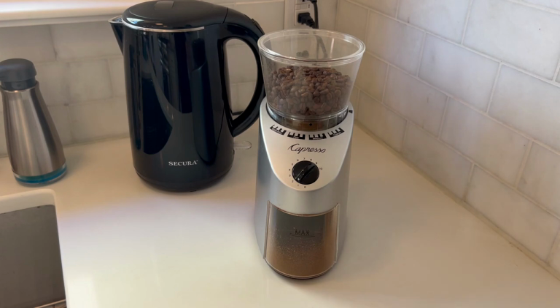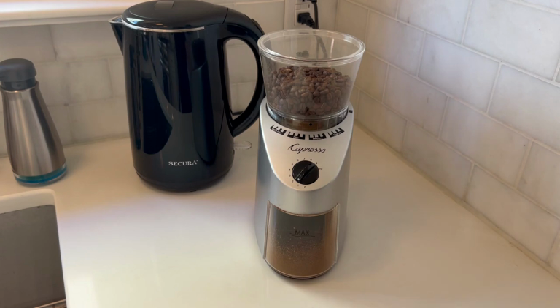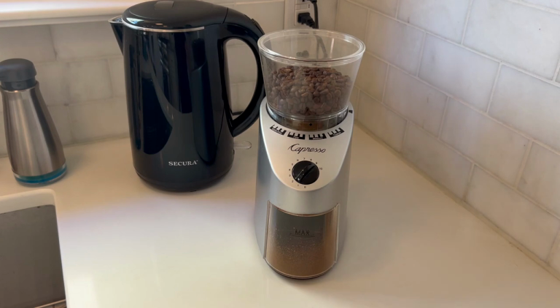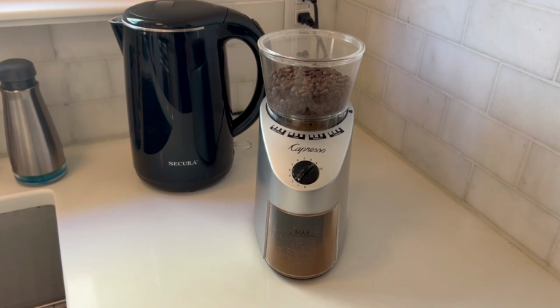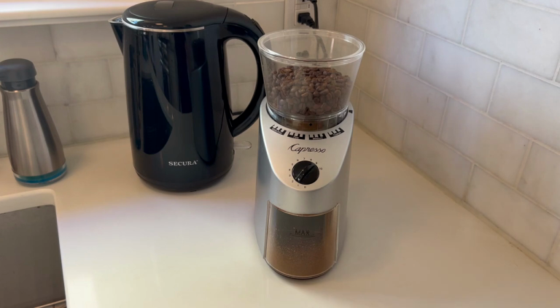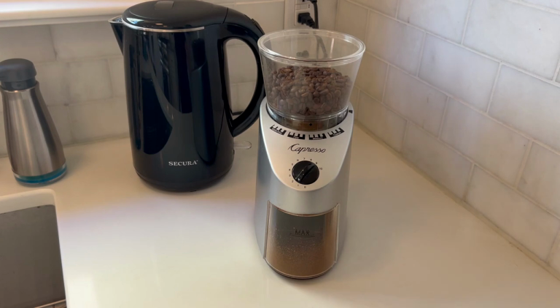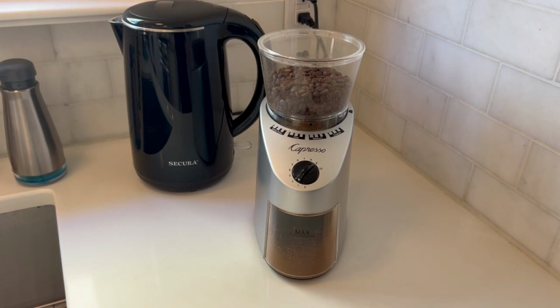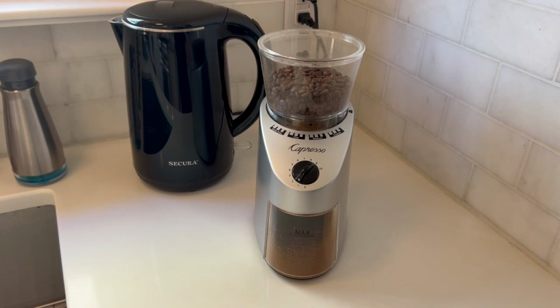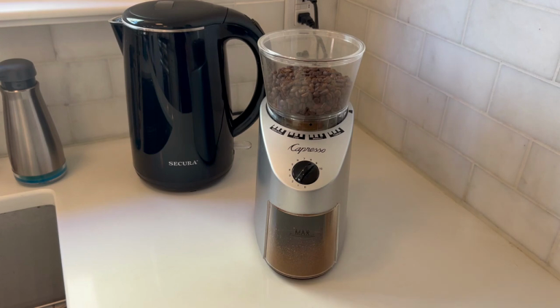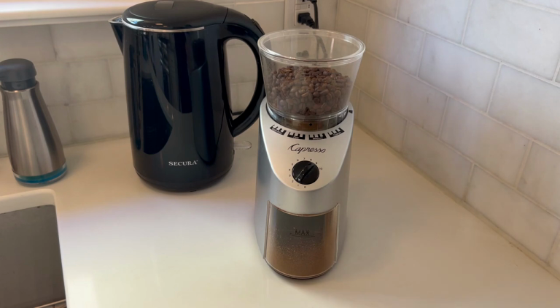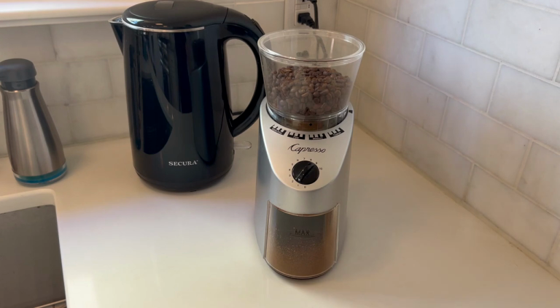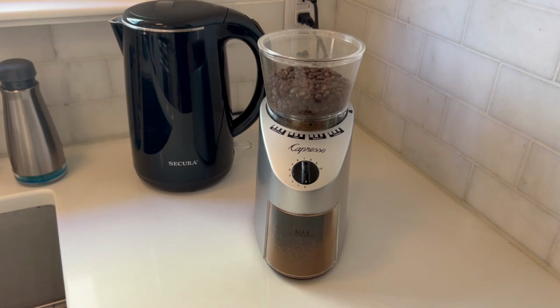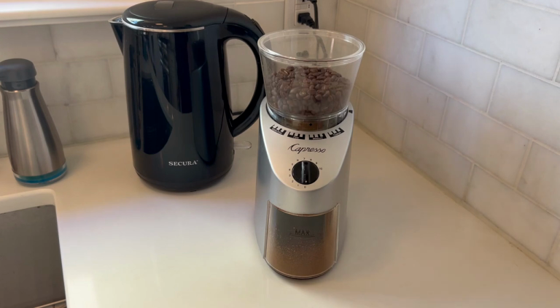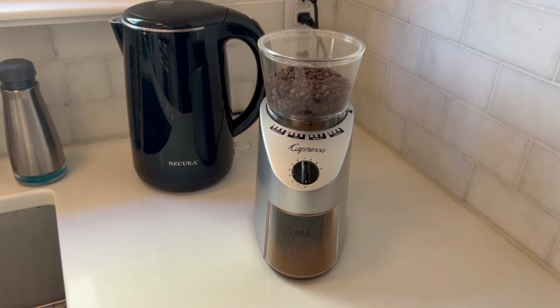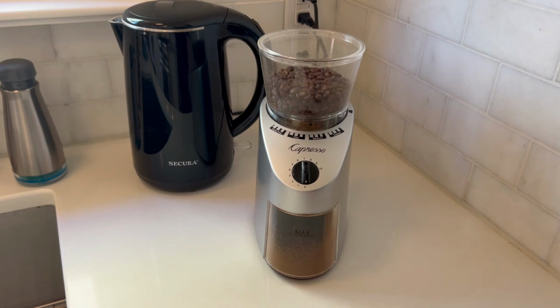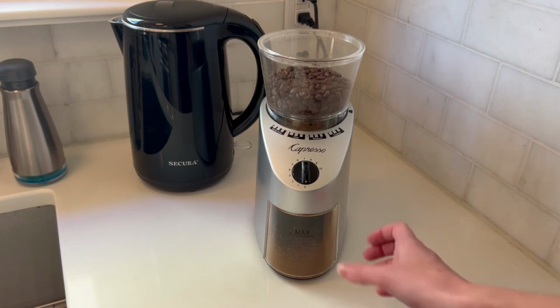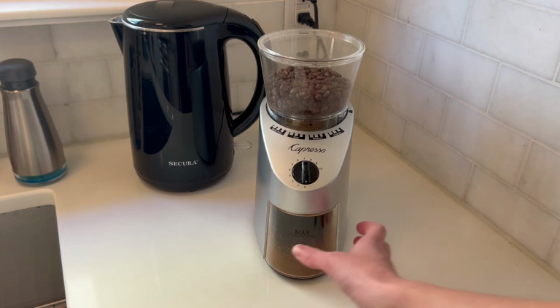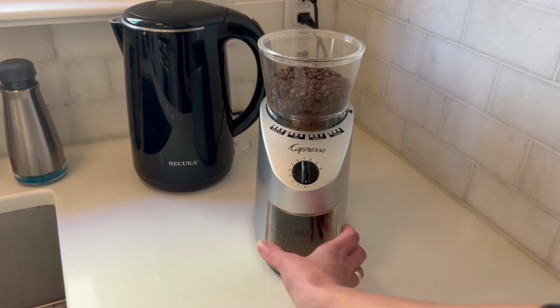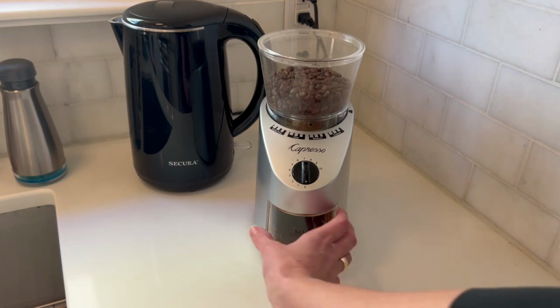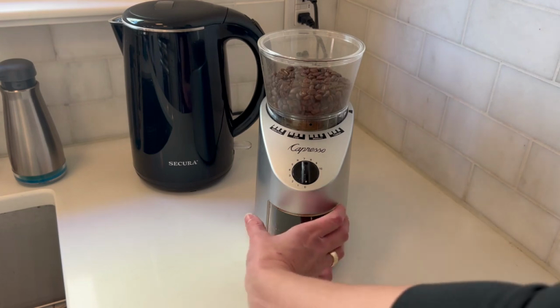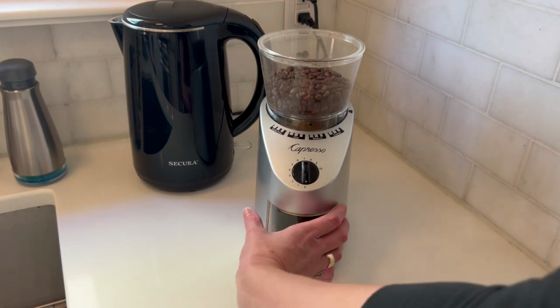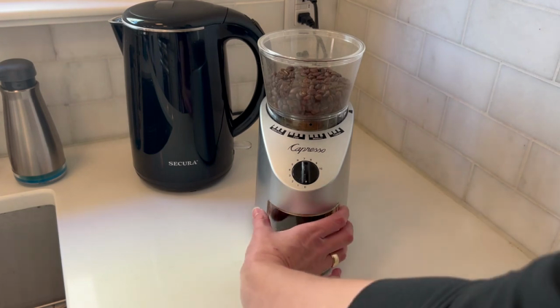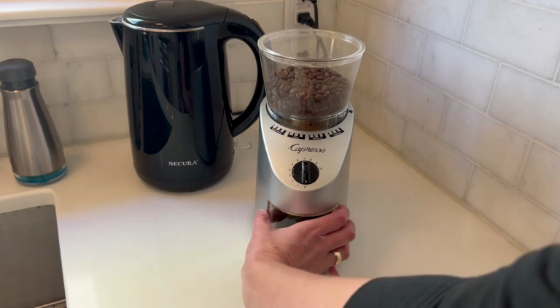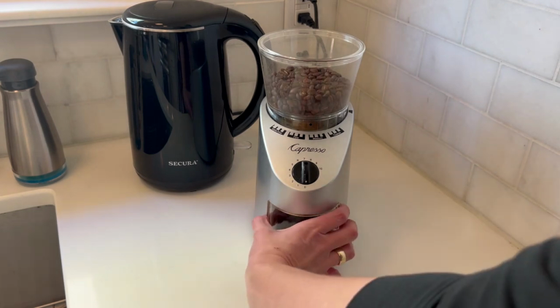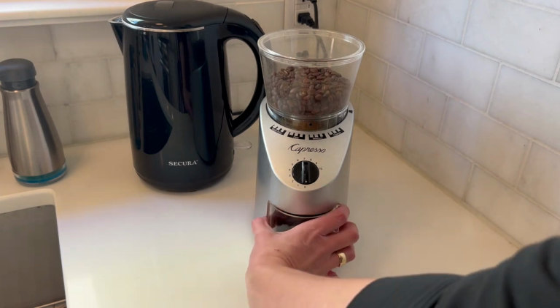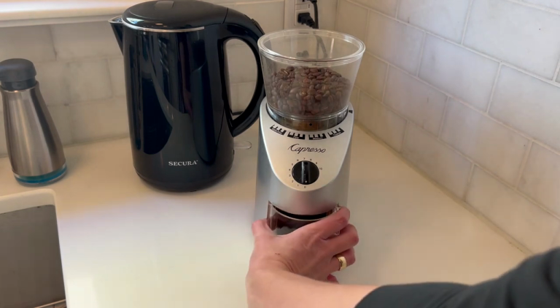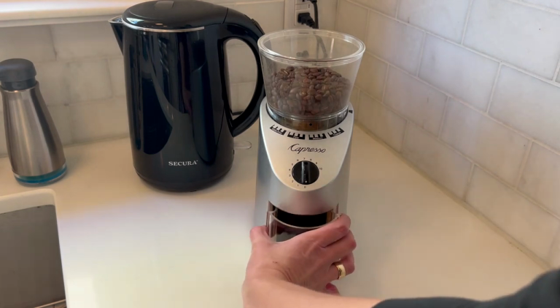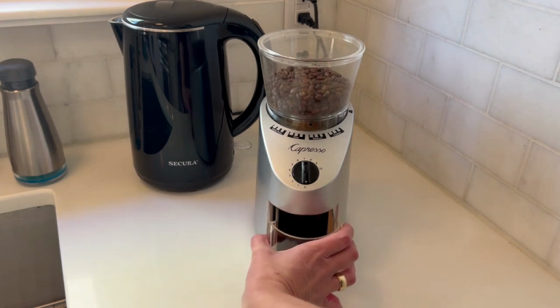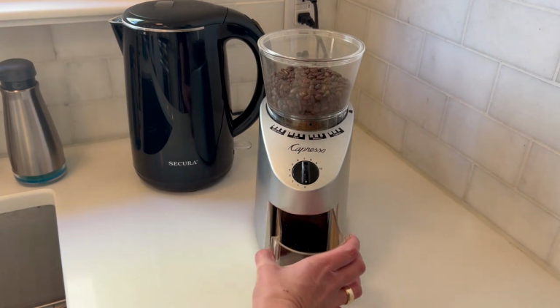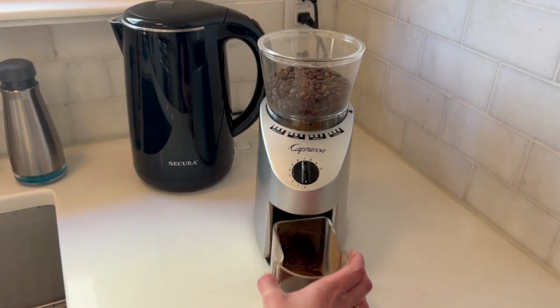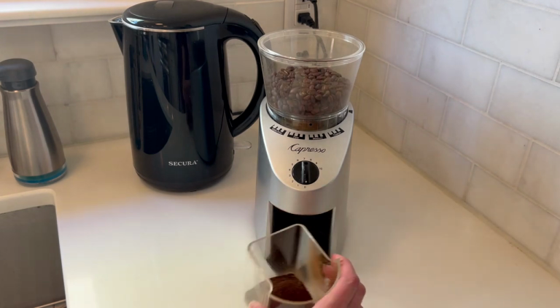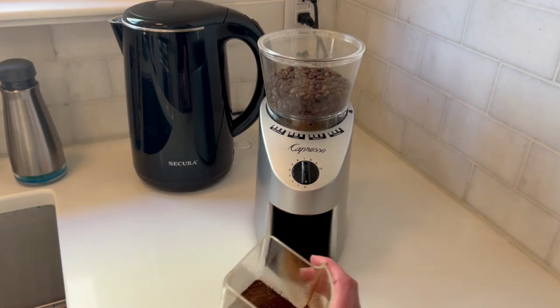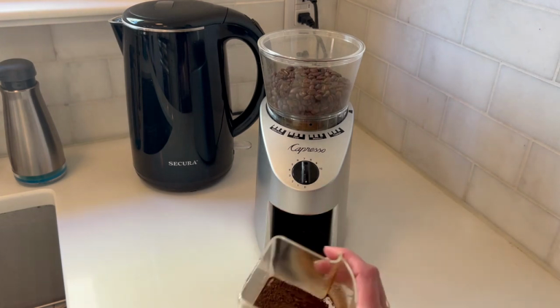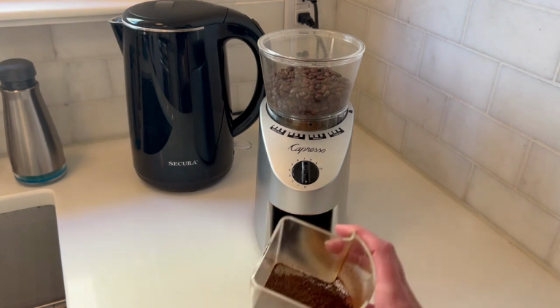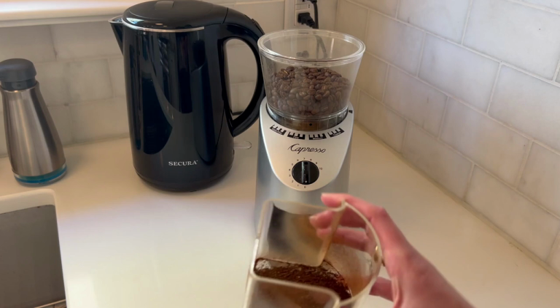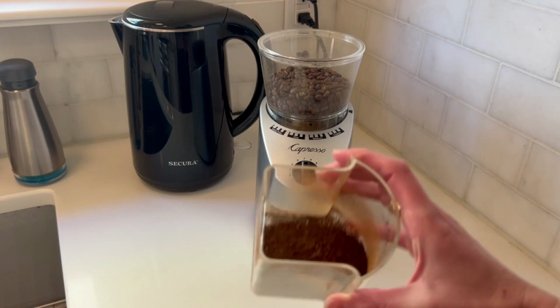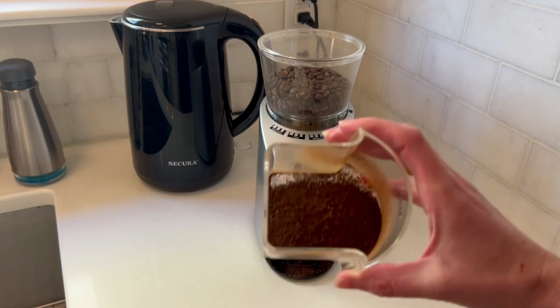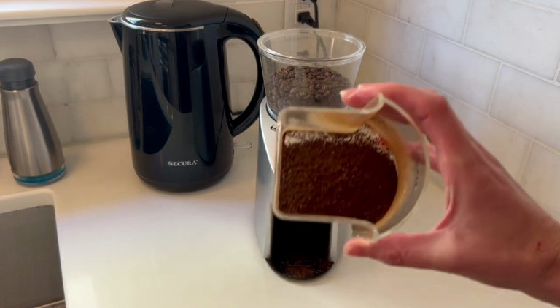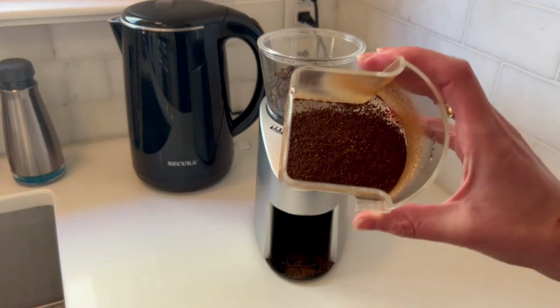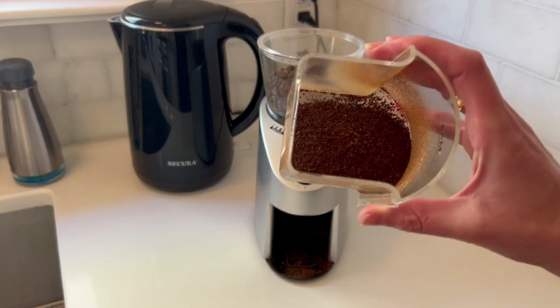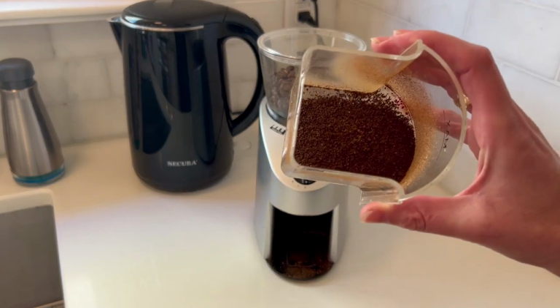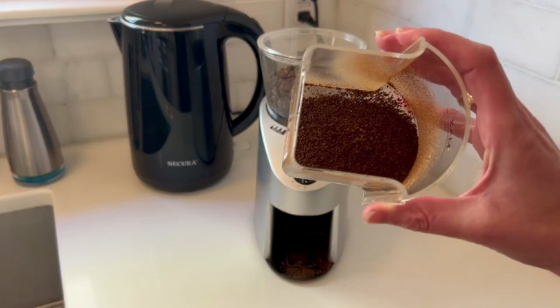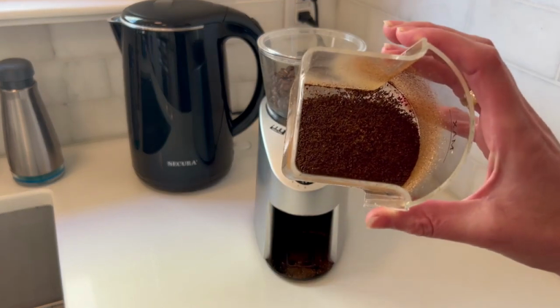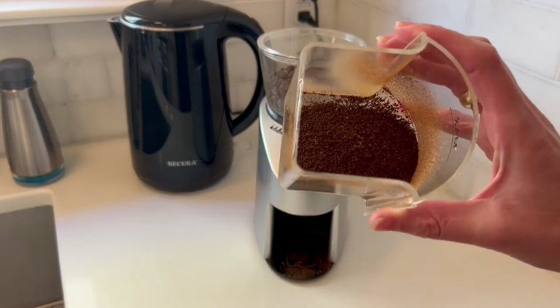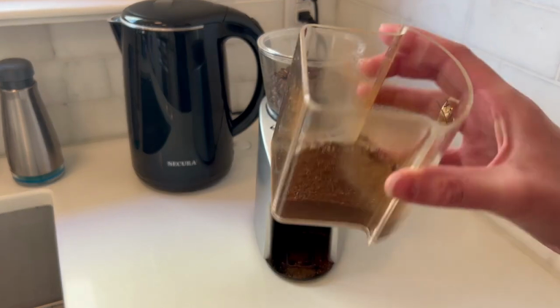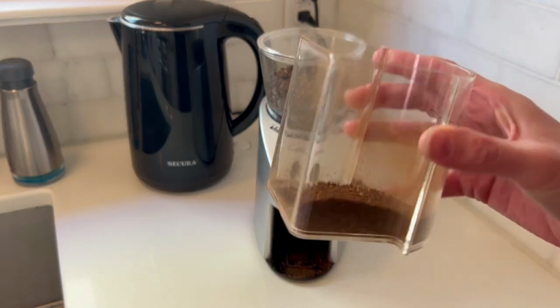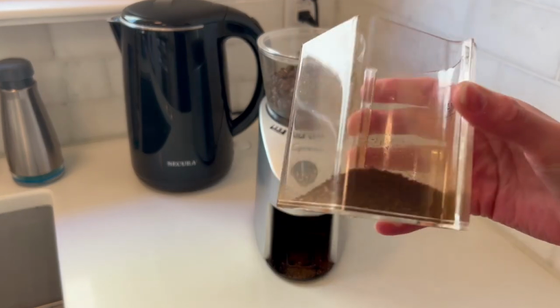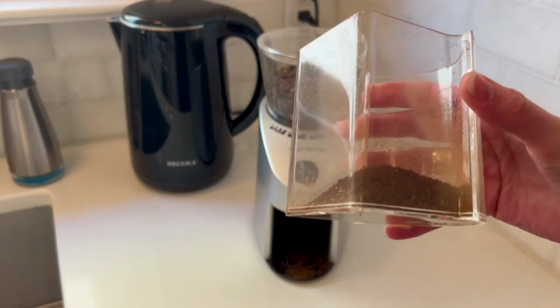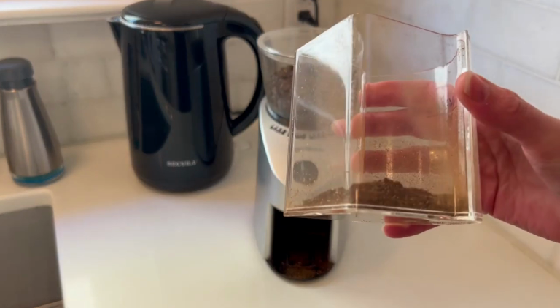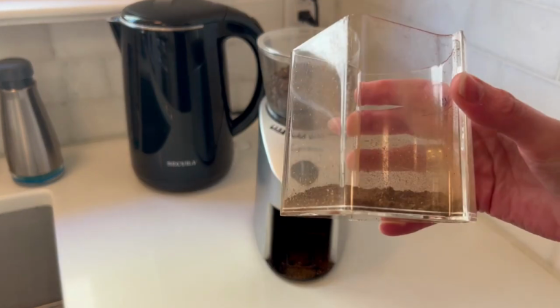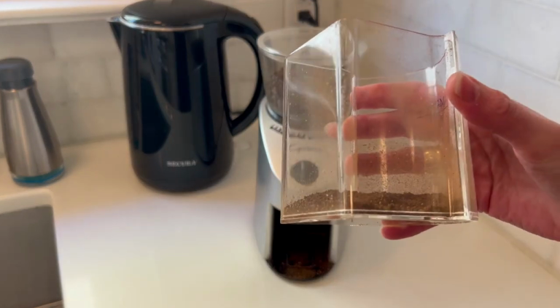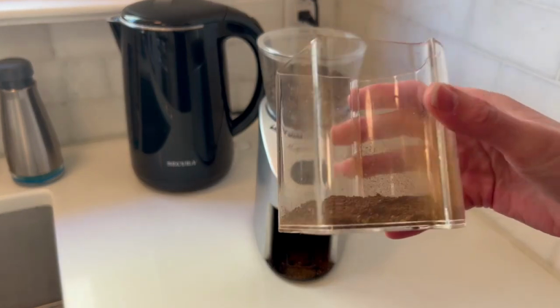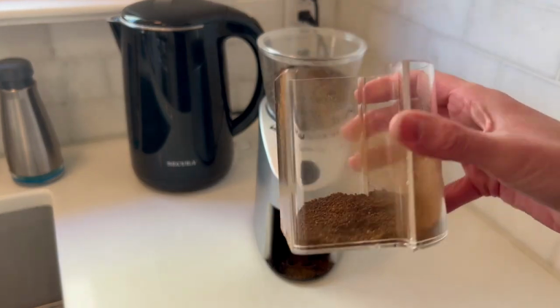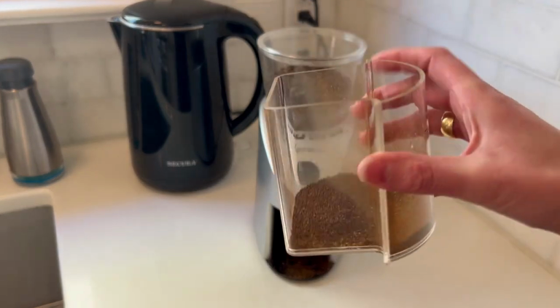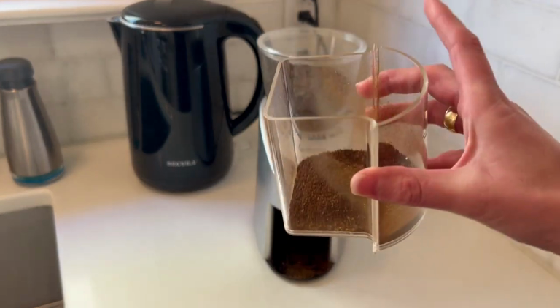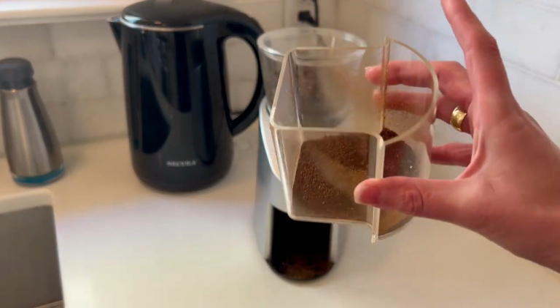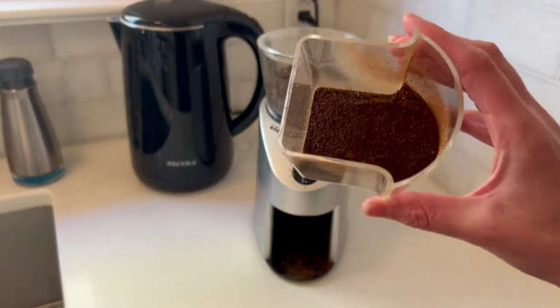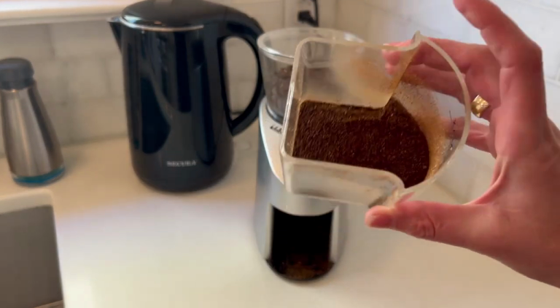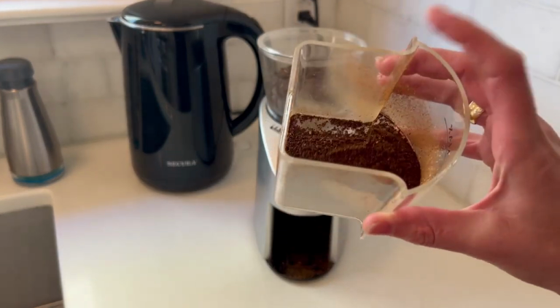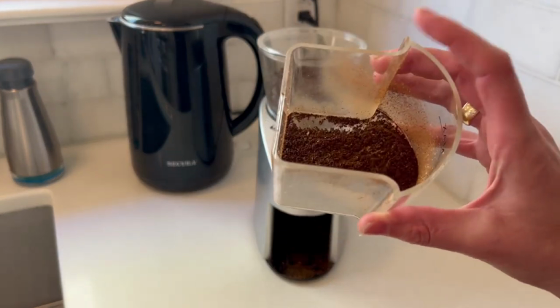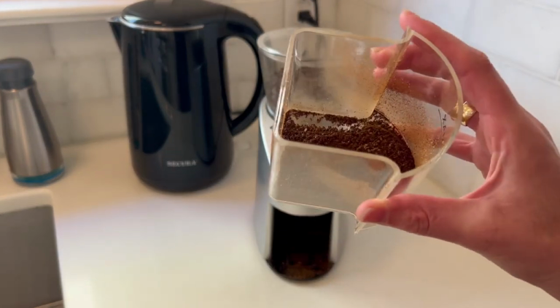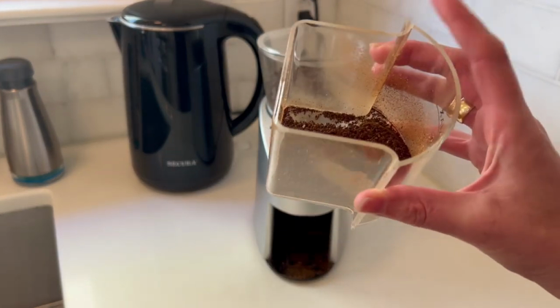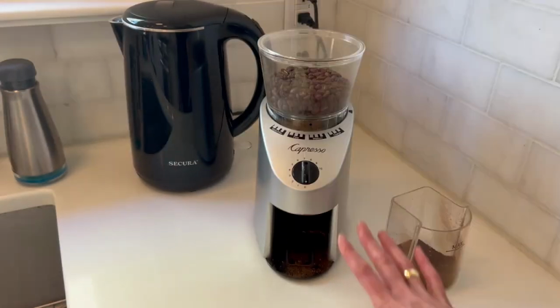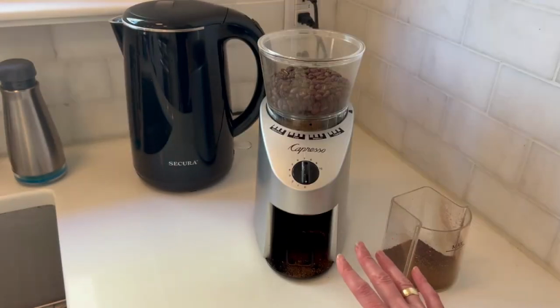It's very simple to use — just twist this knob for how many cups you want and it will start grinding. Once done, pull out the drawer and there you go: a beautiful grind every time.